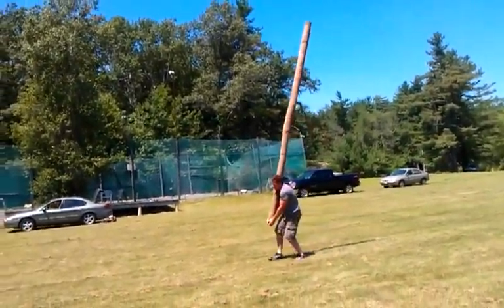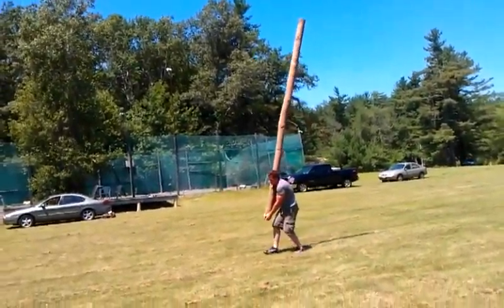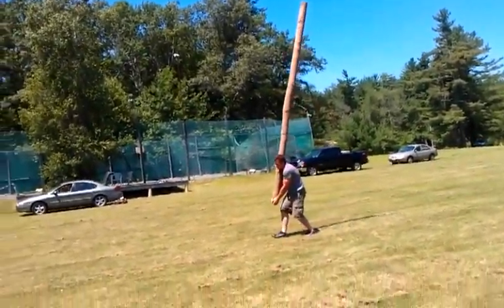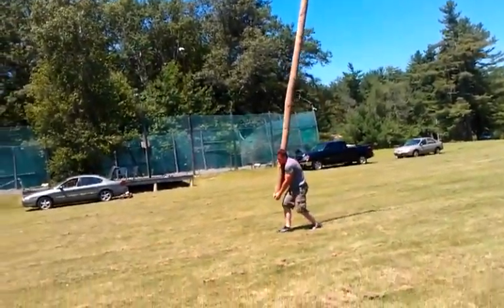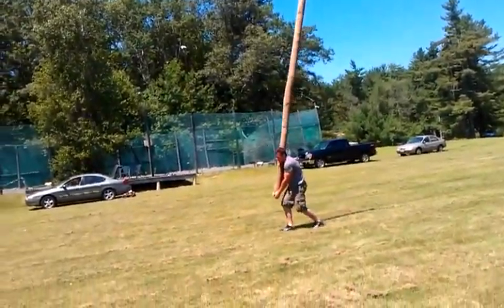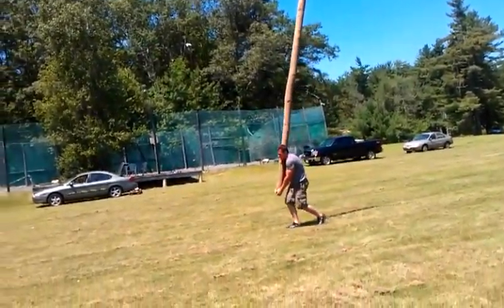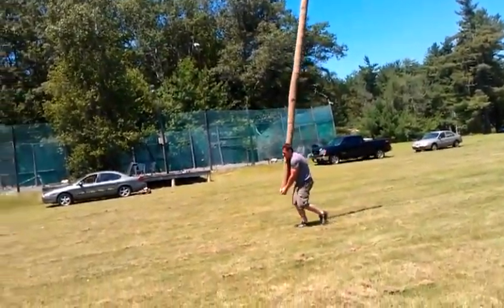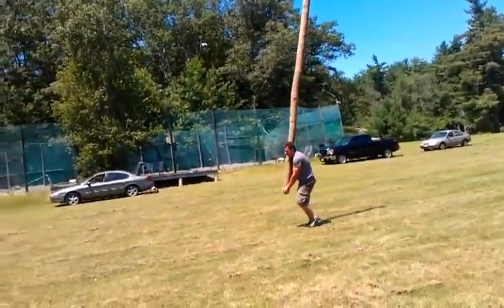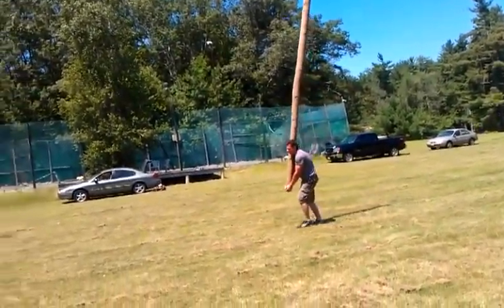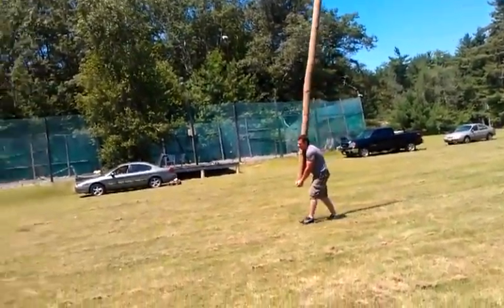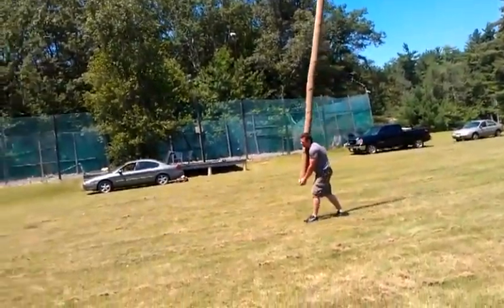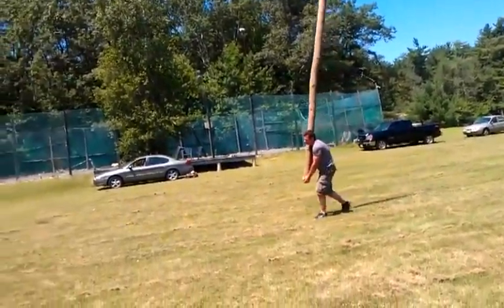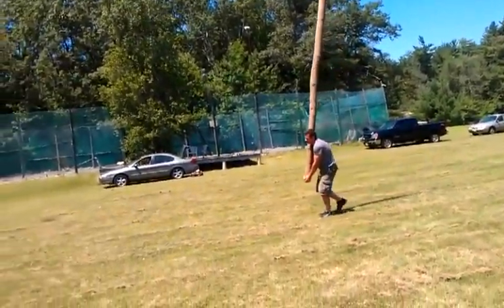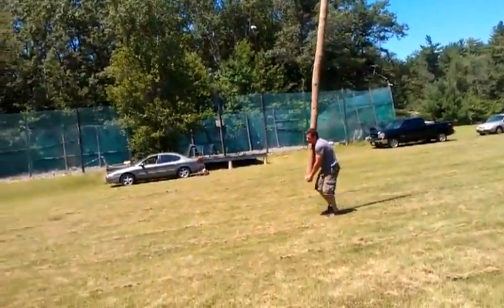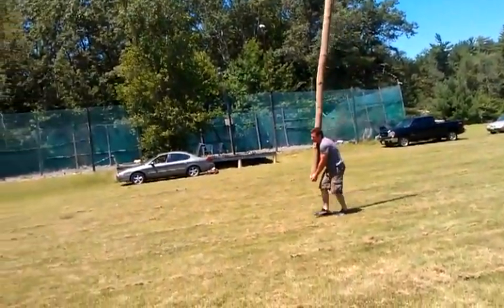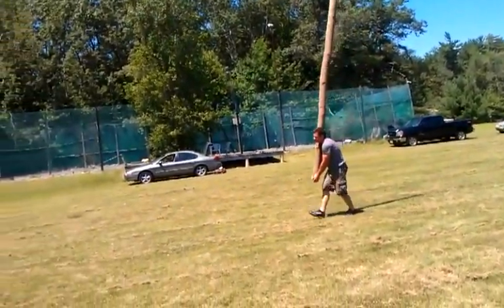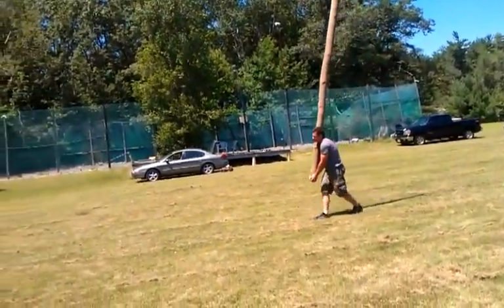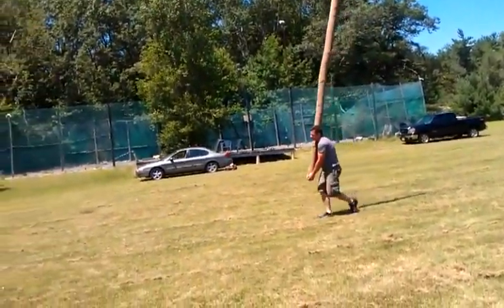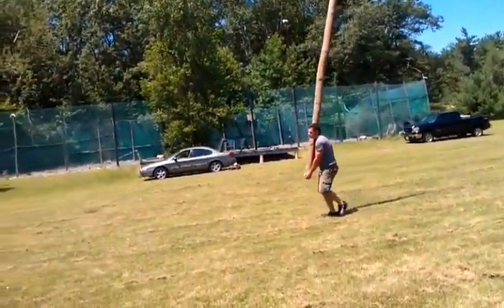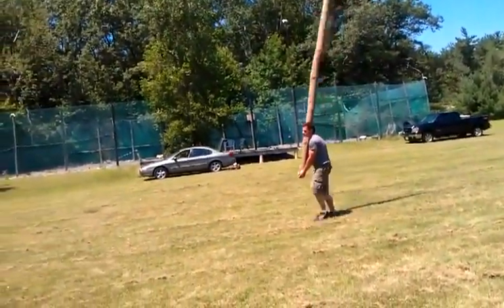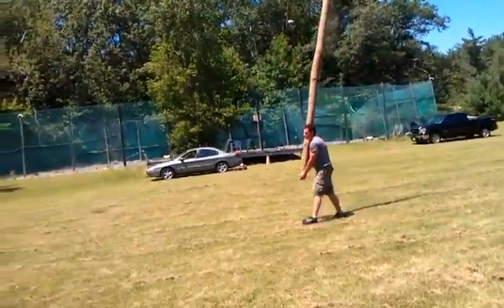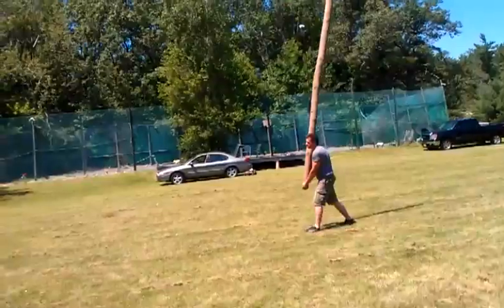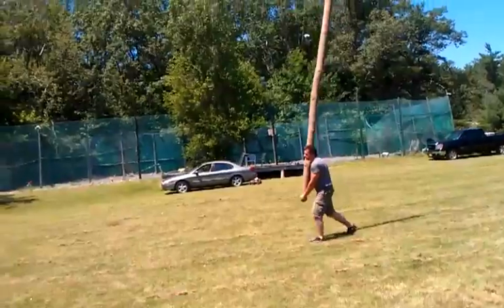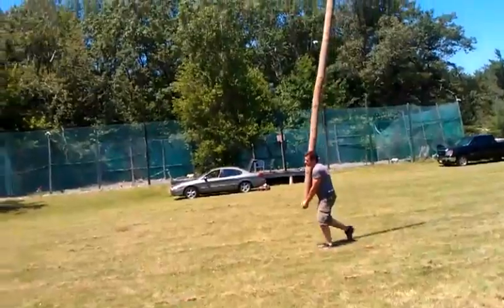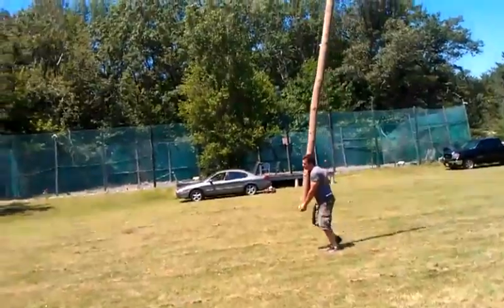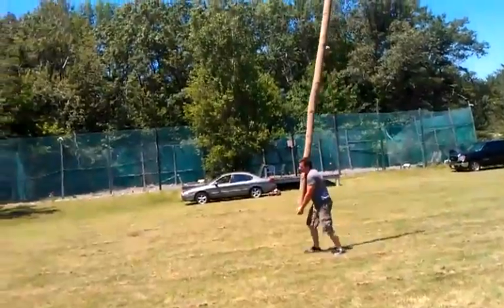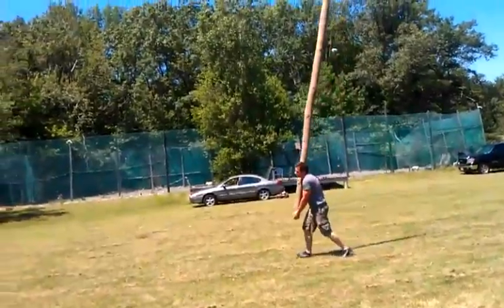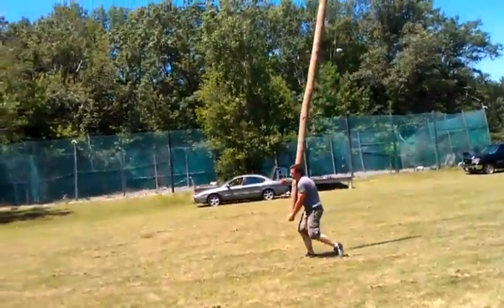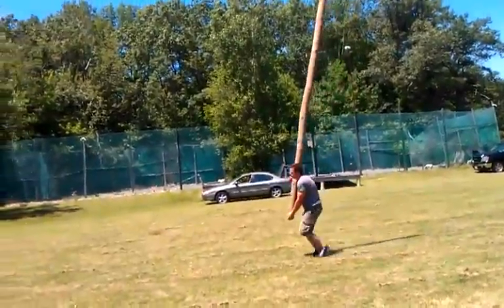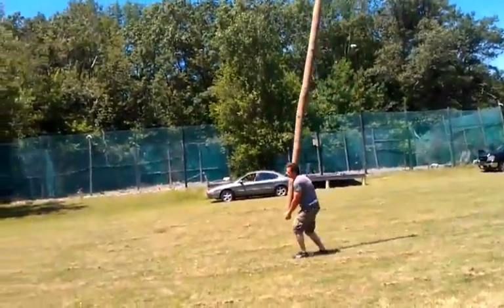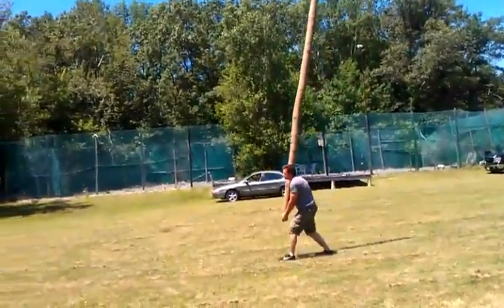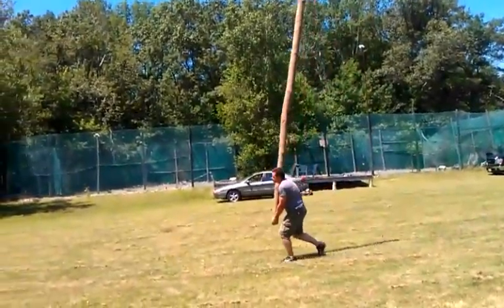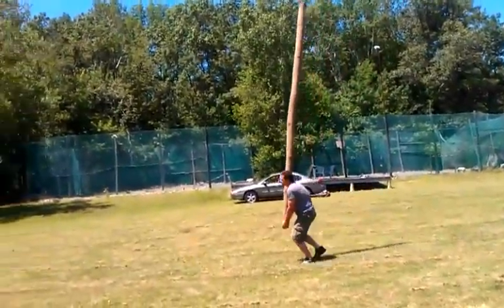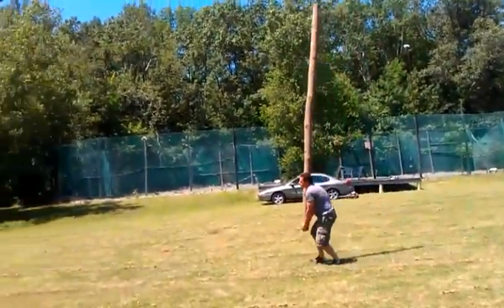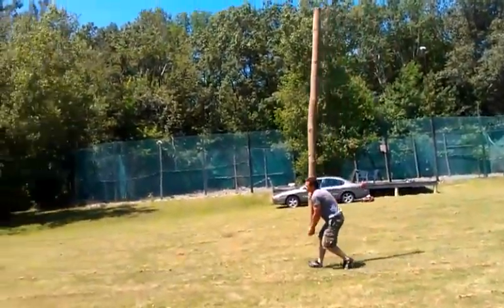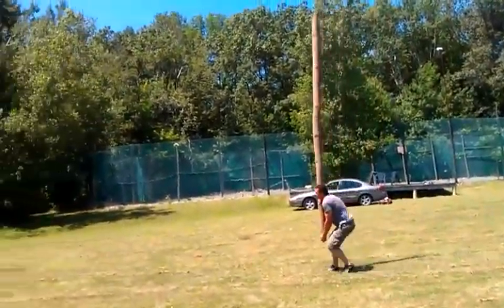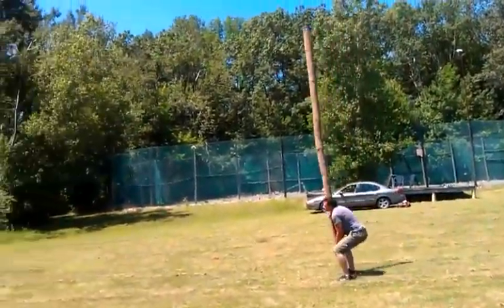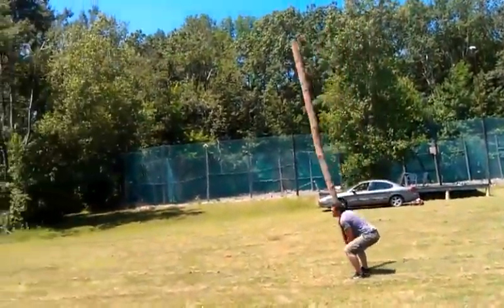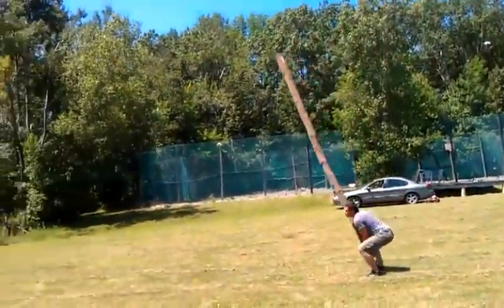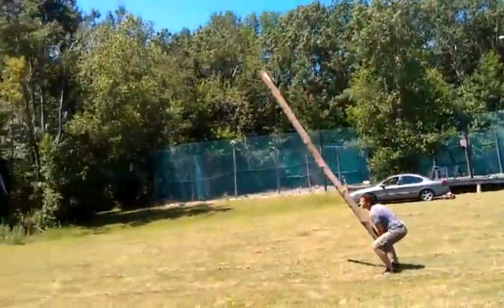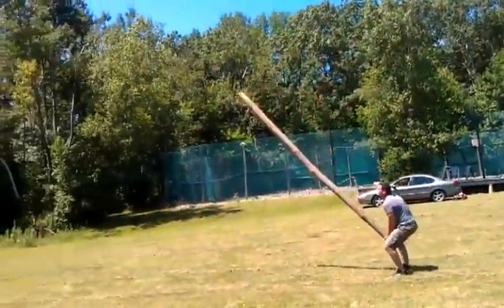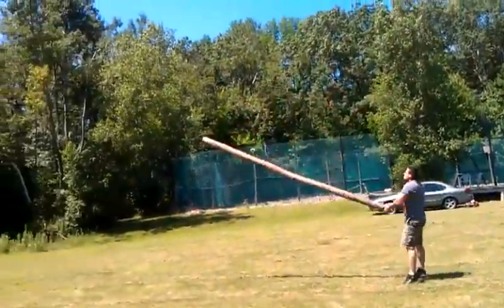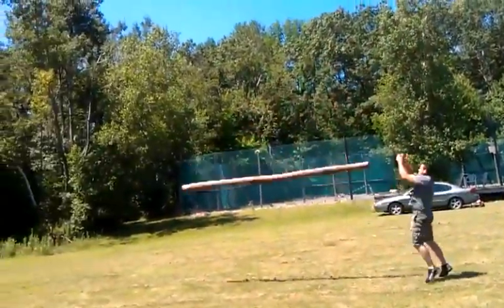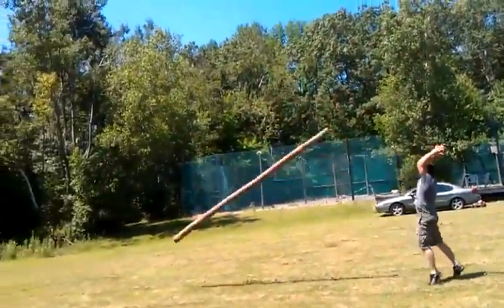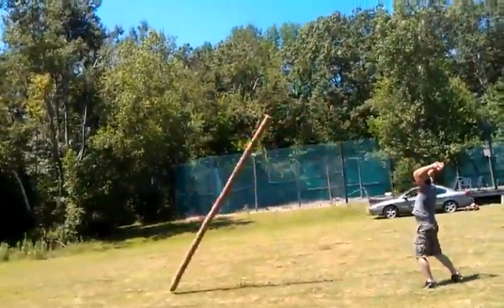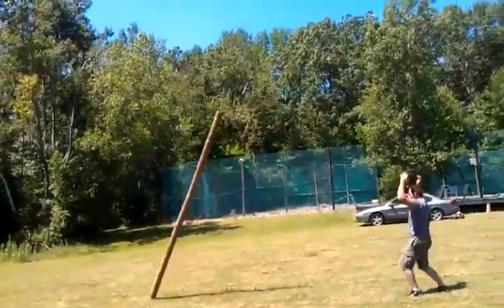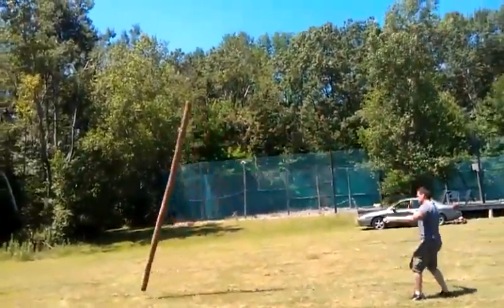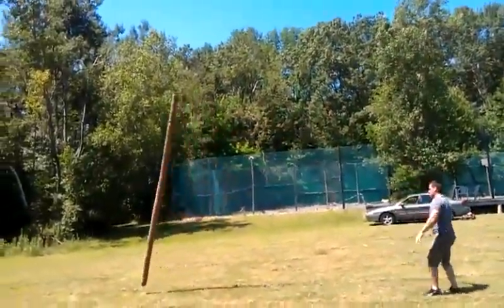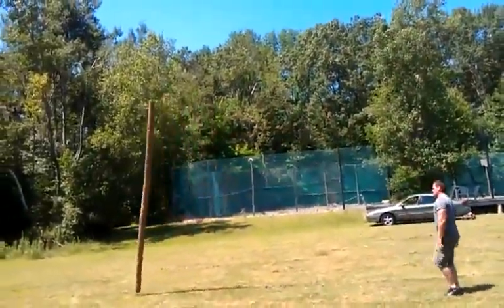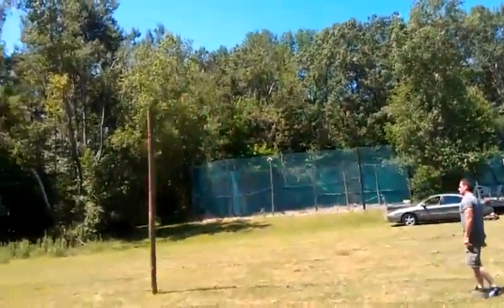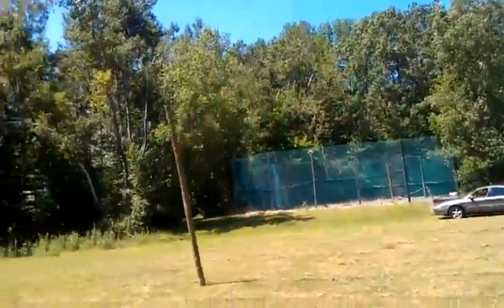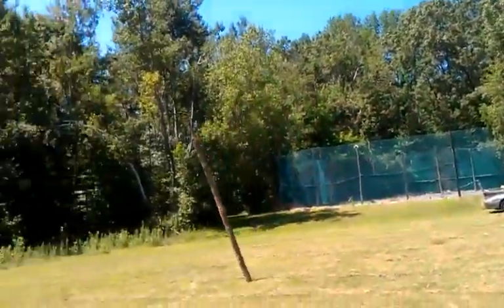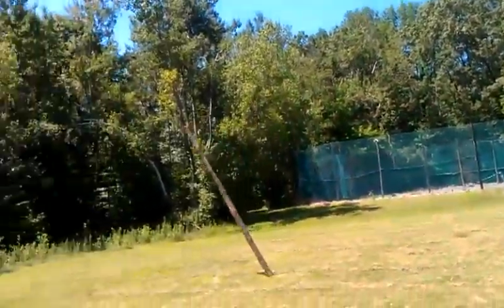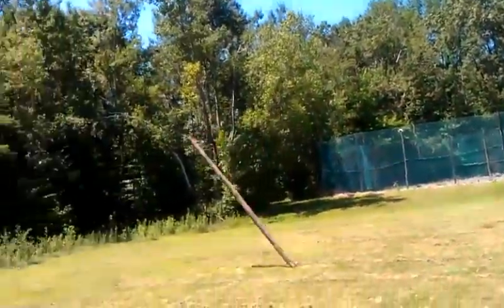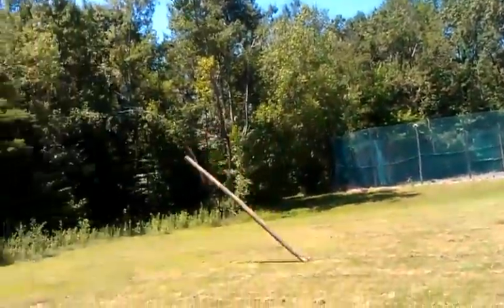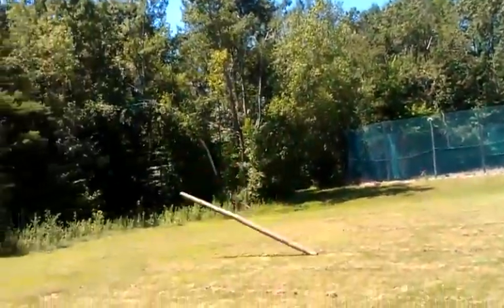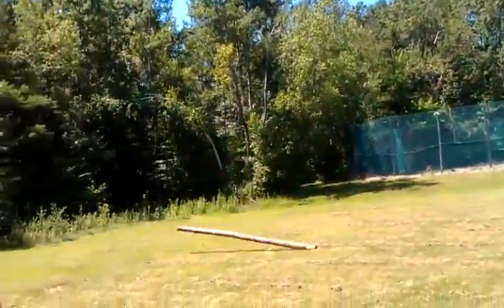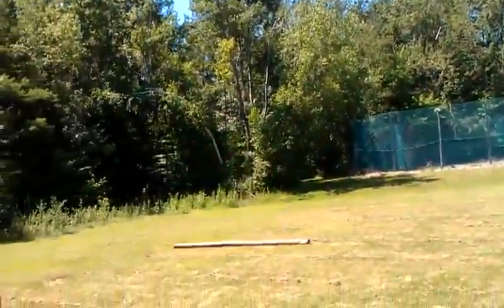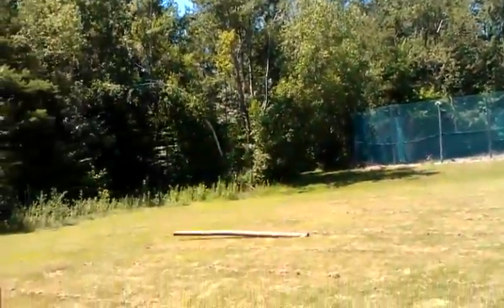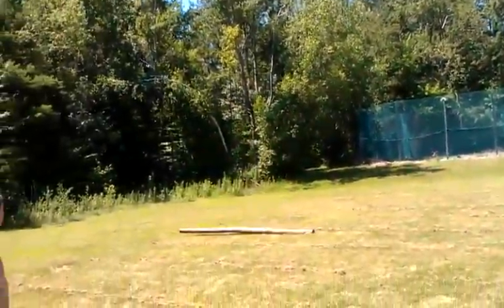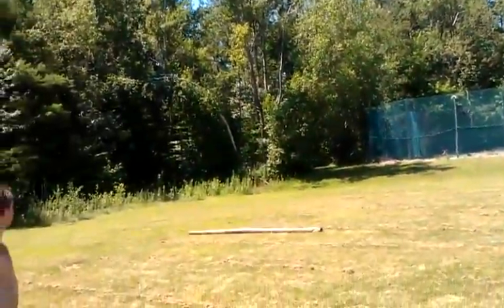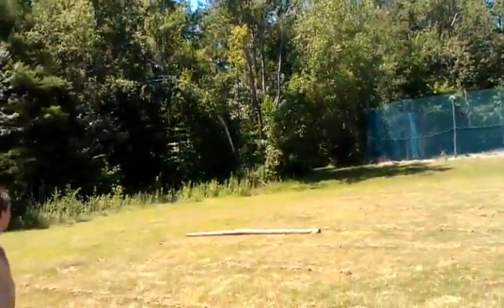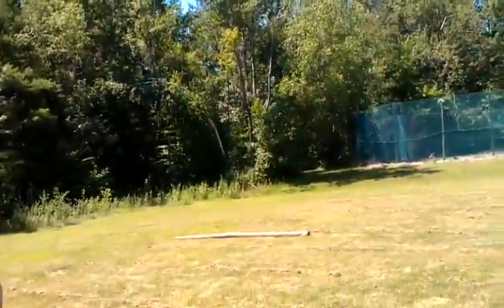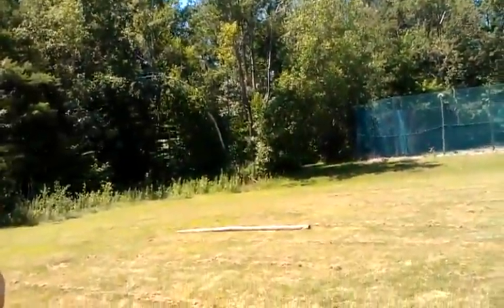Gets moving forward — get your balance, Shemek — and throws. Perfect flip.